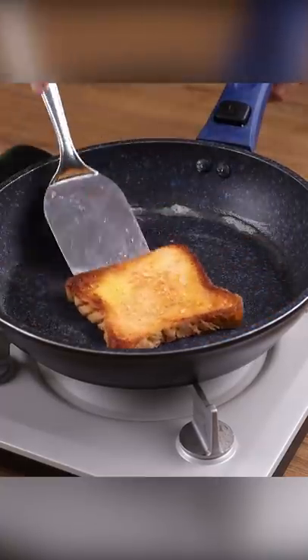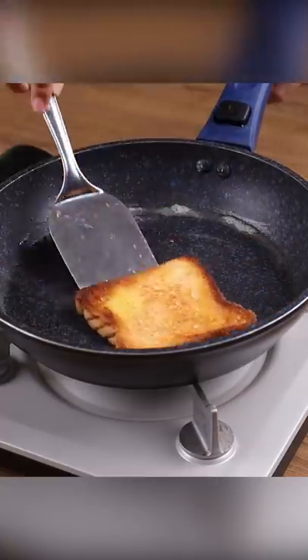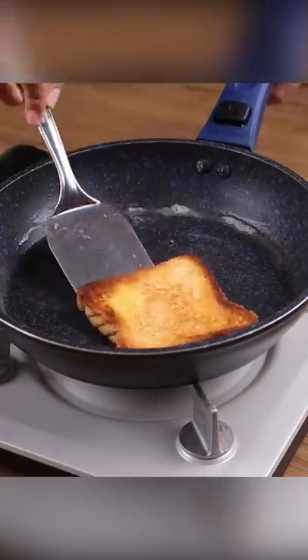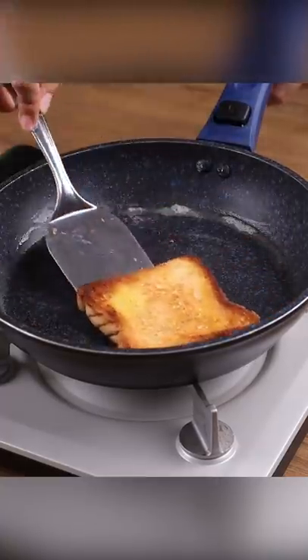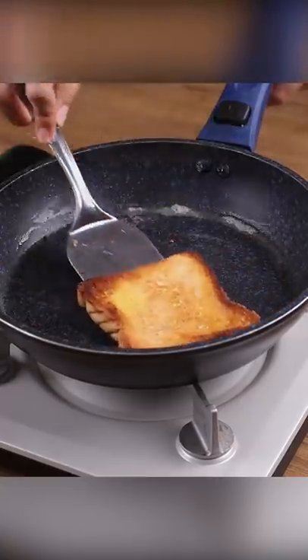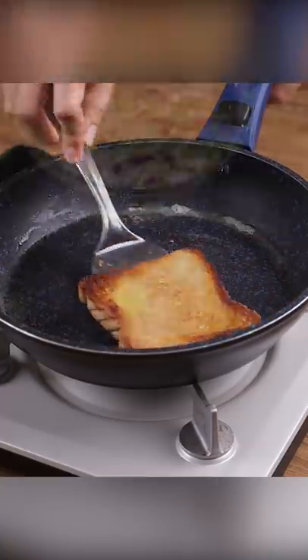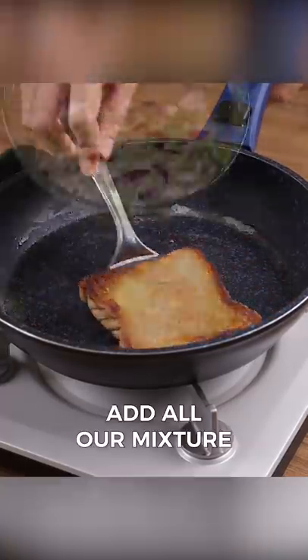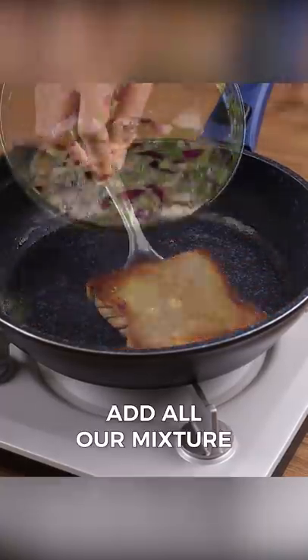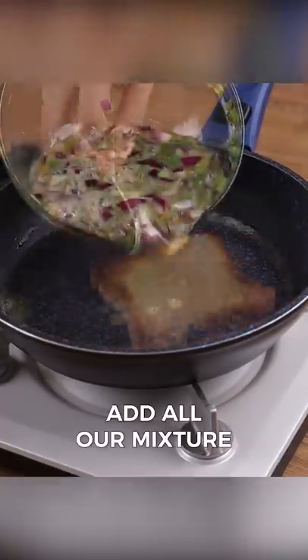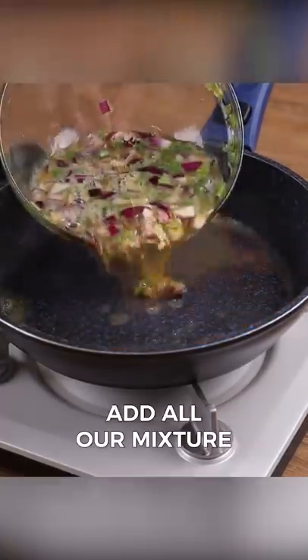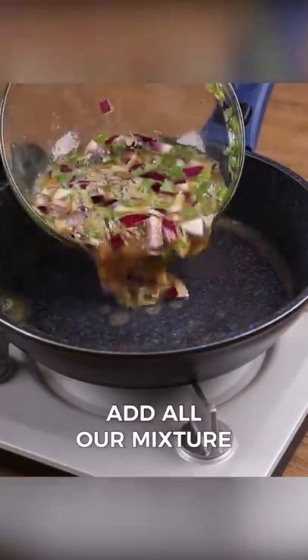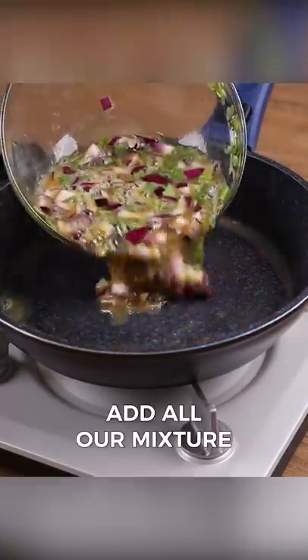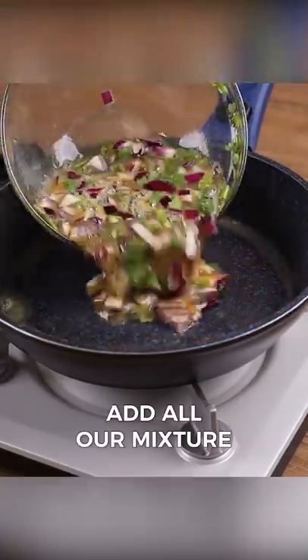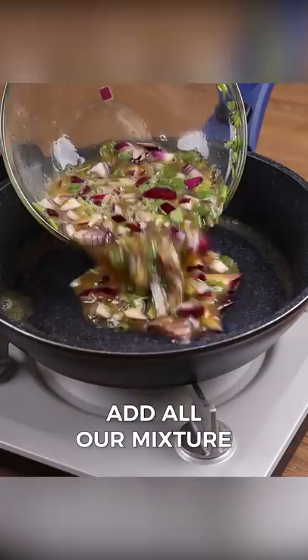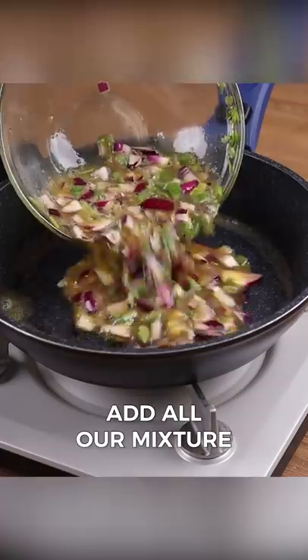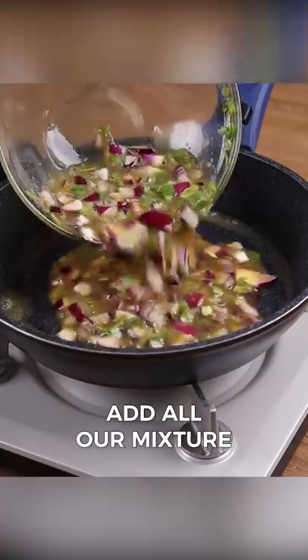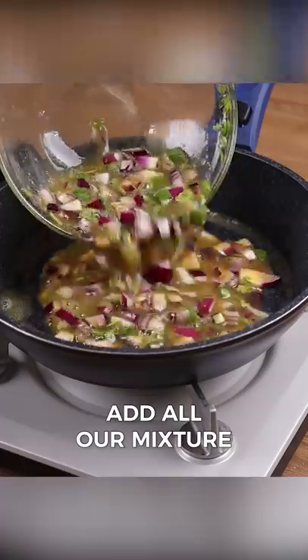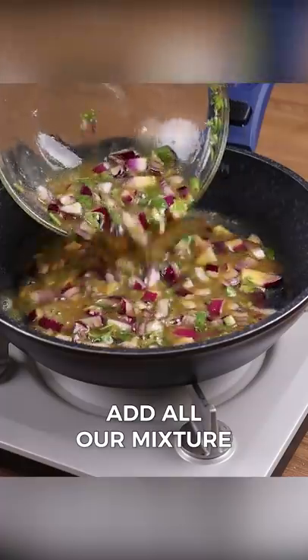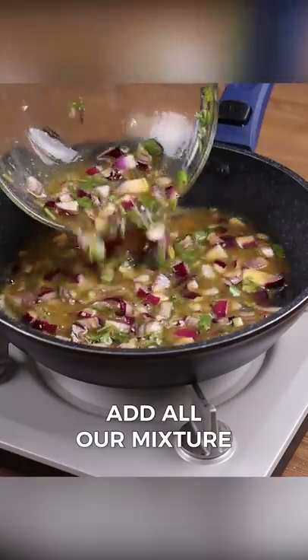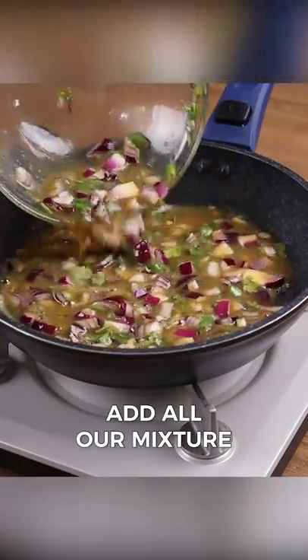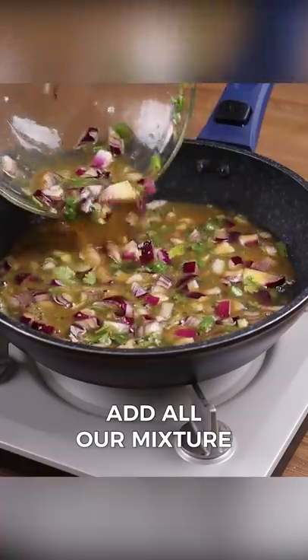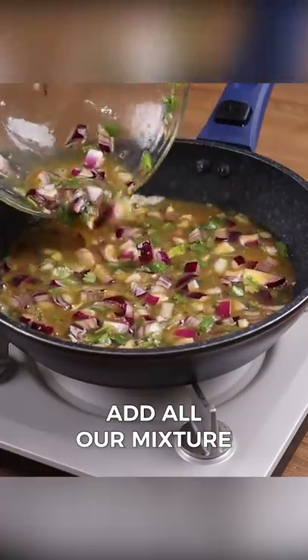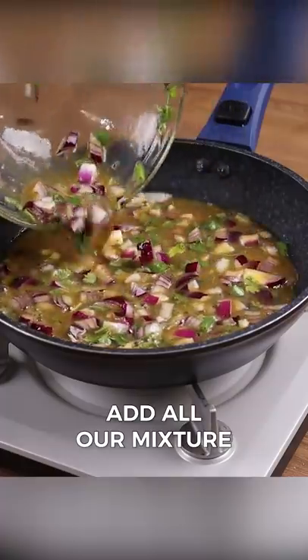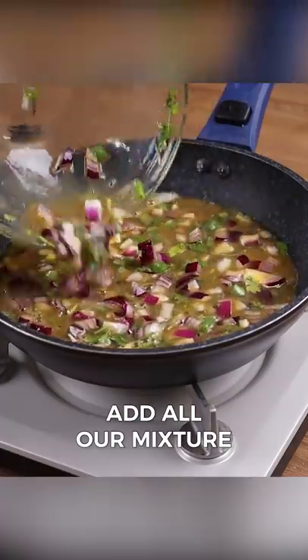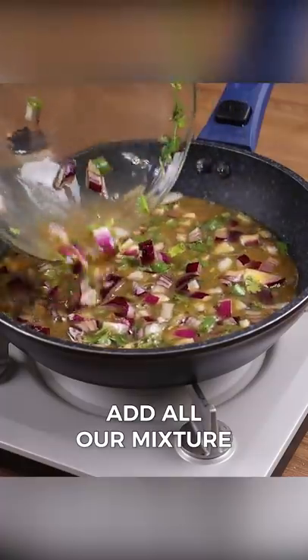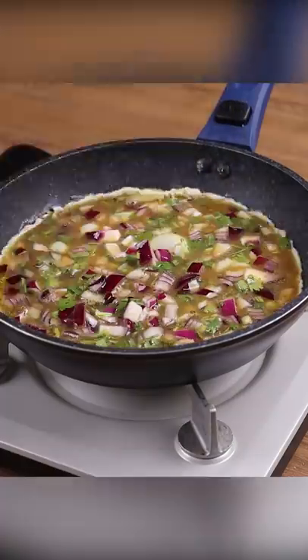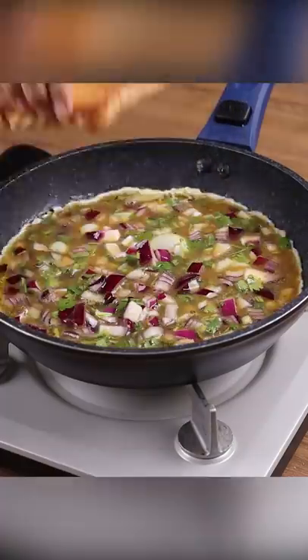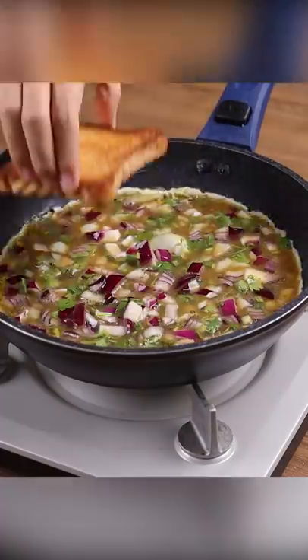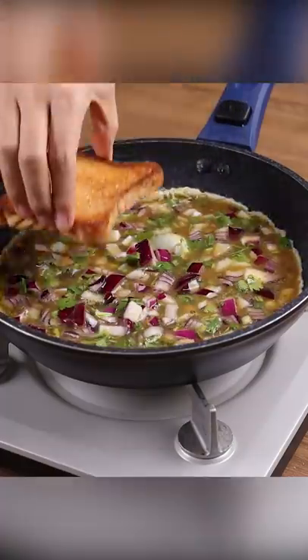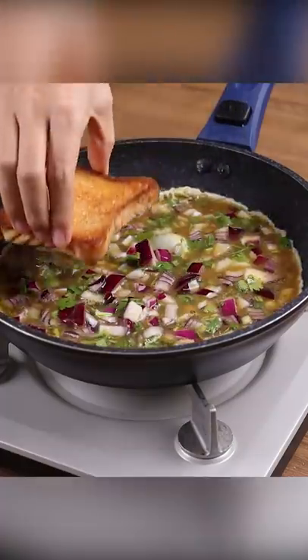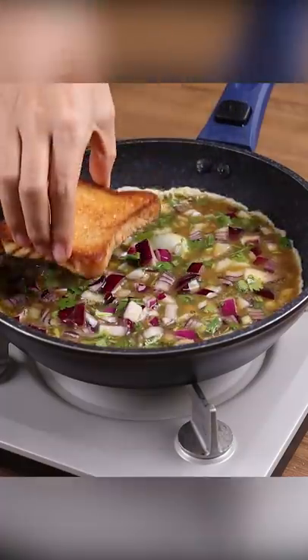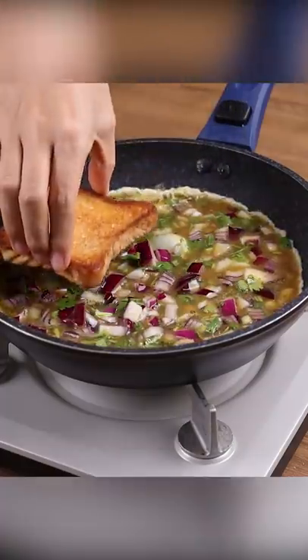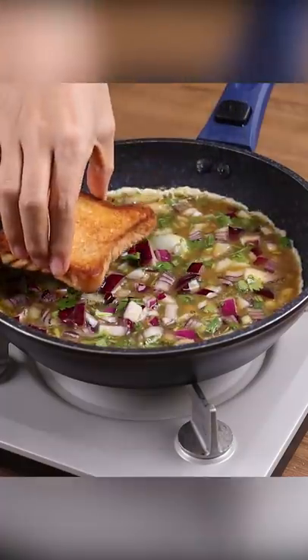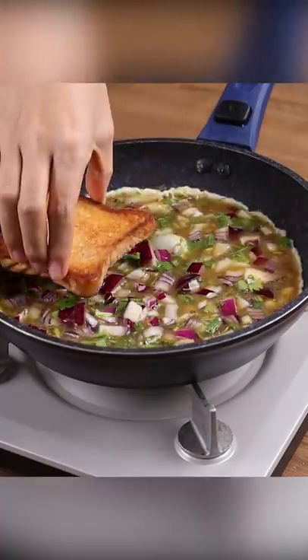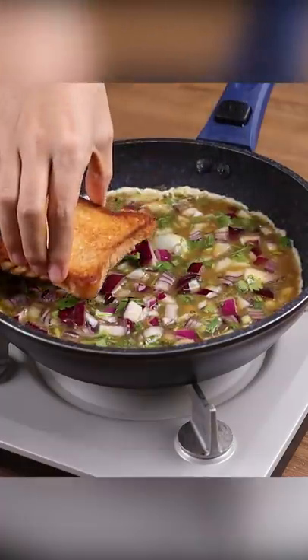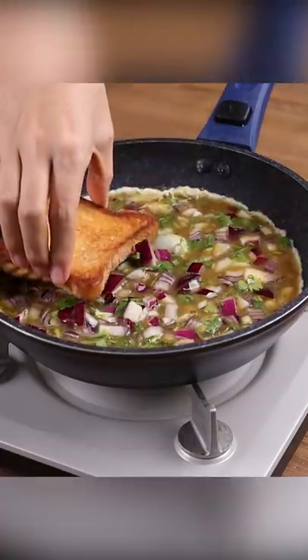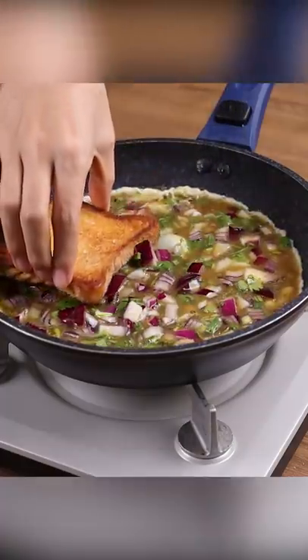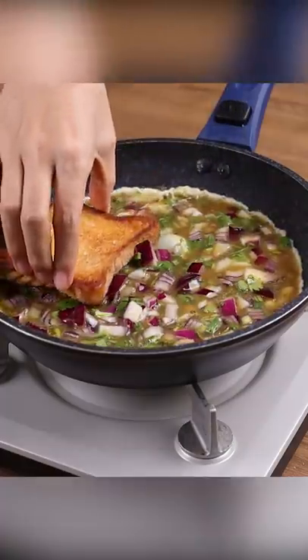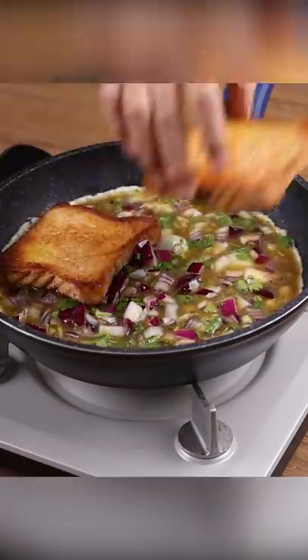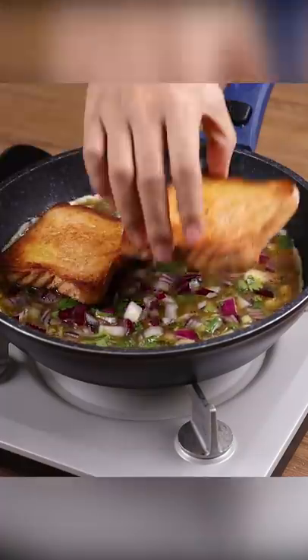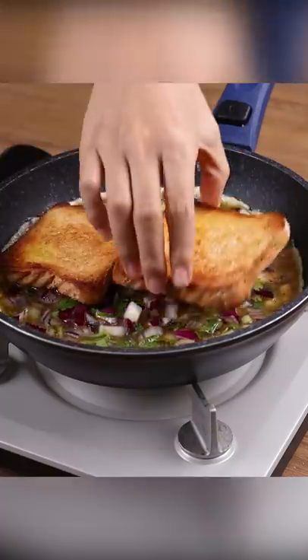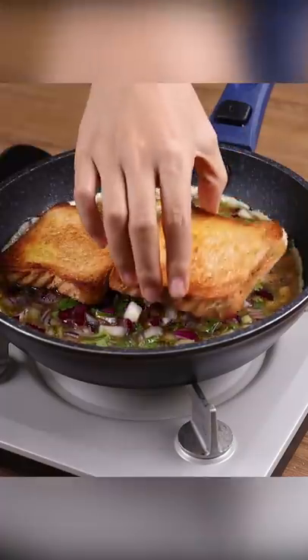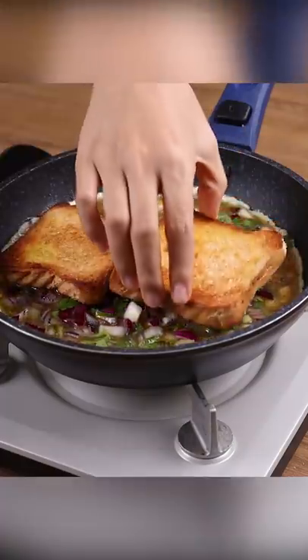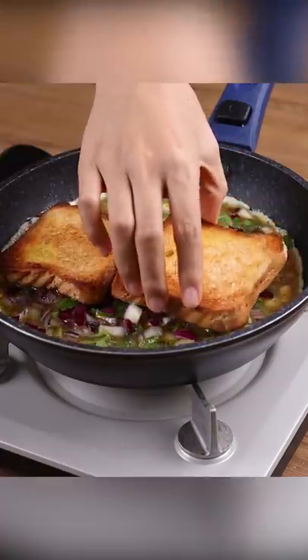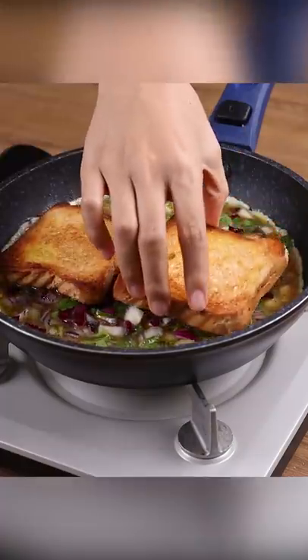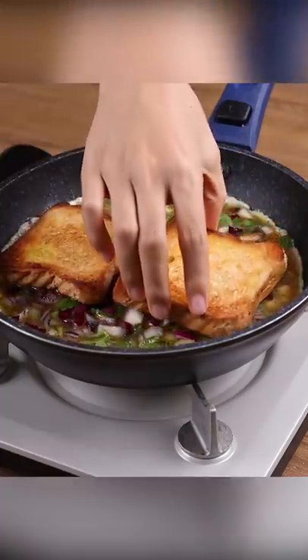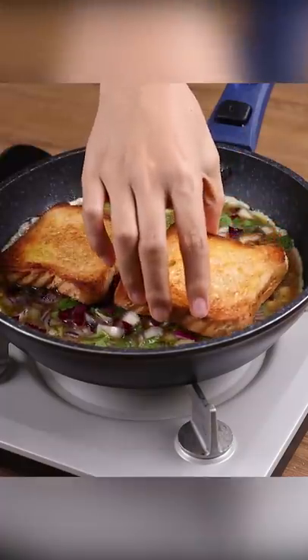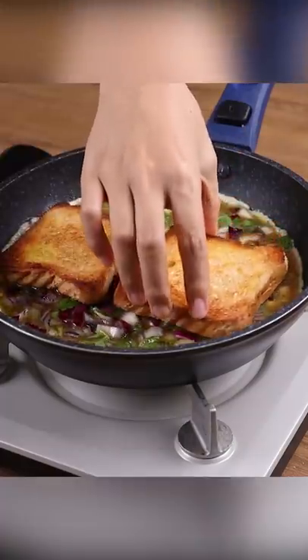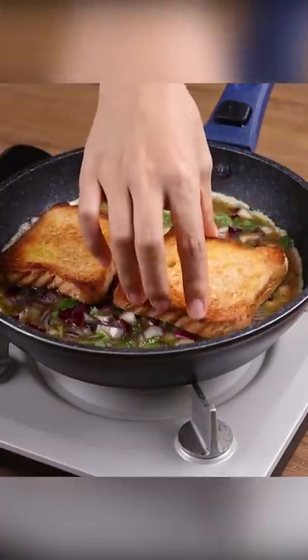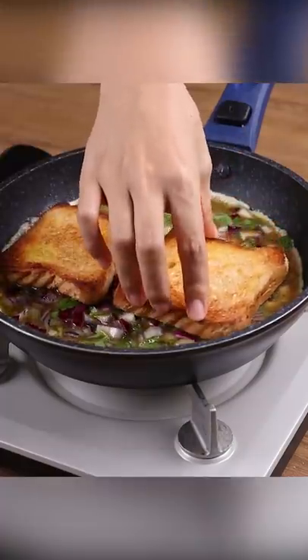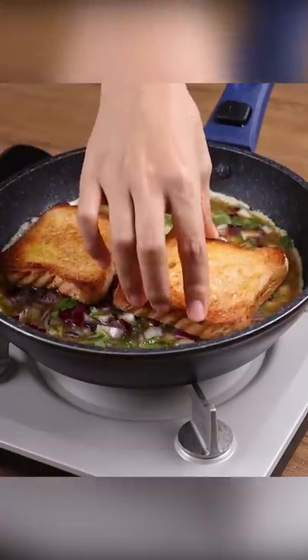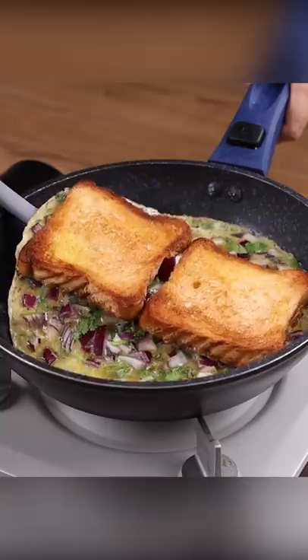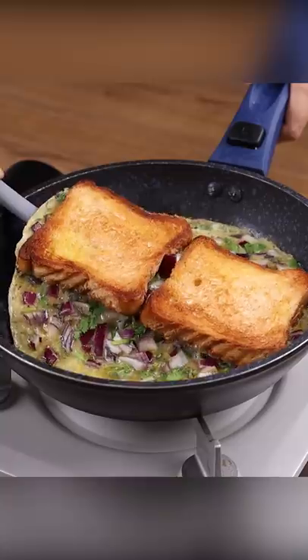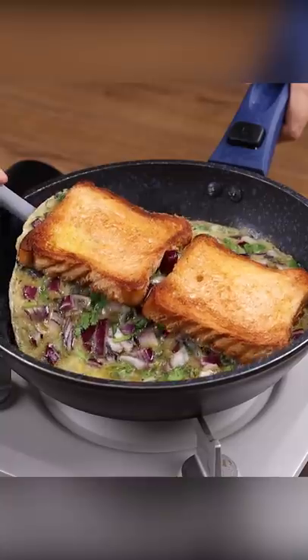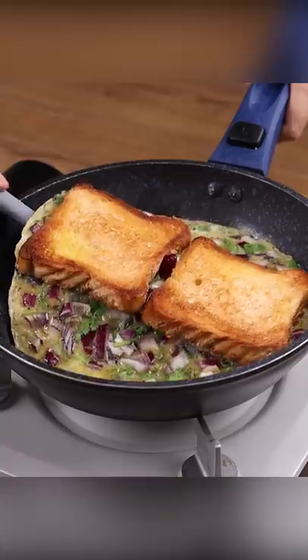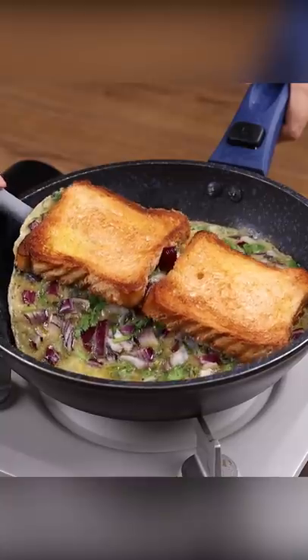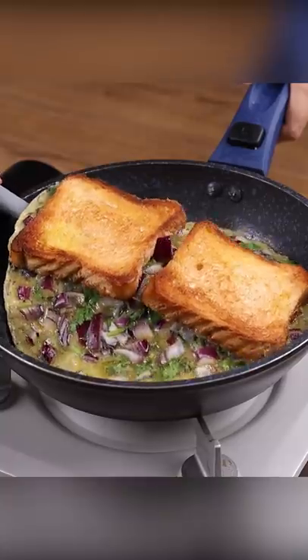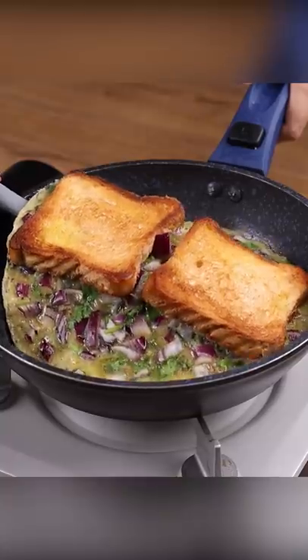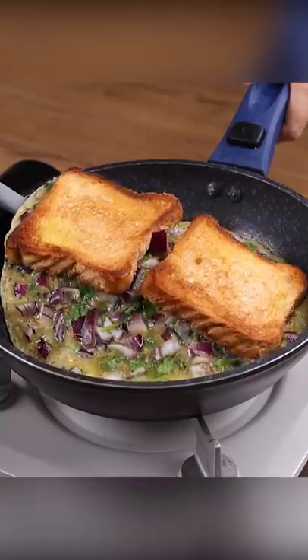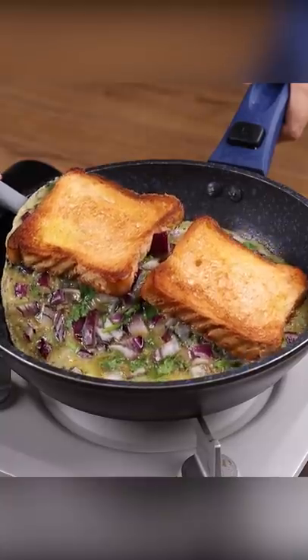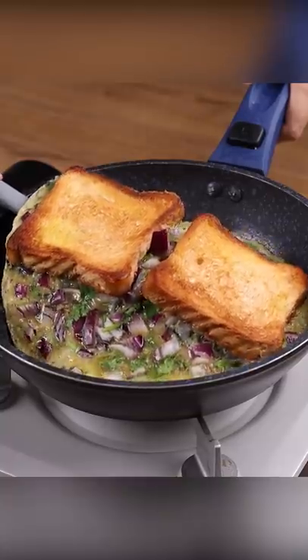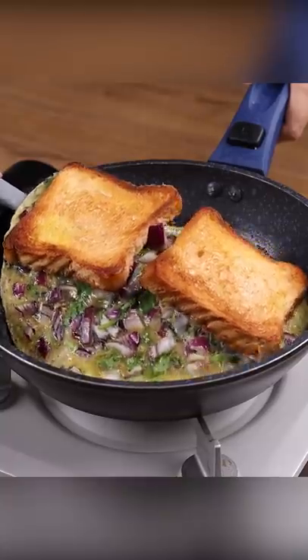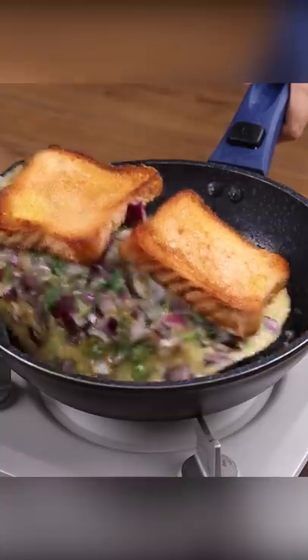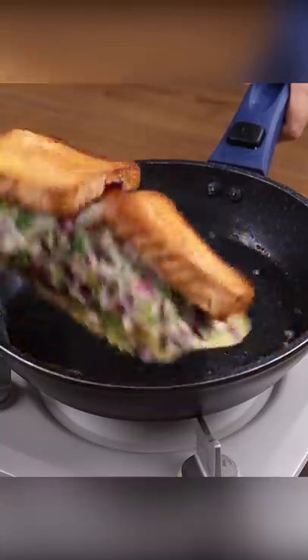Add all of our mixture in here and then place two of the four slices of bread on top. When the eggs are already cooked, flip to the other one.